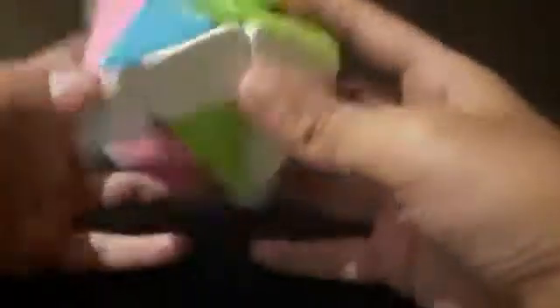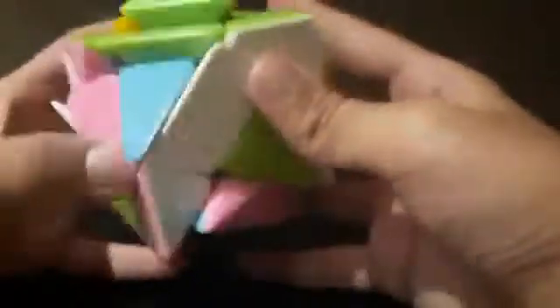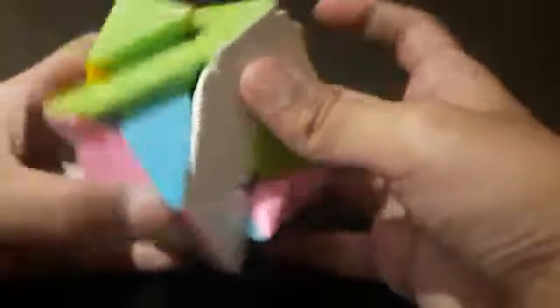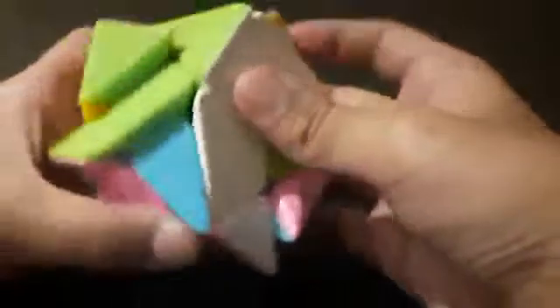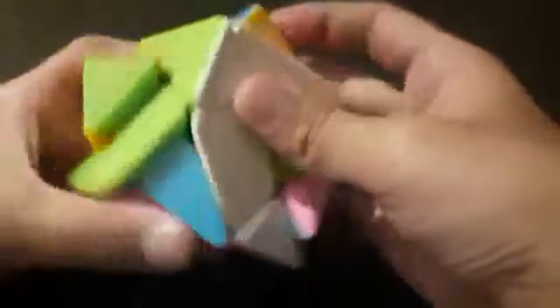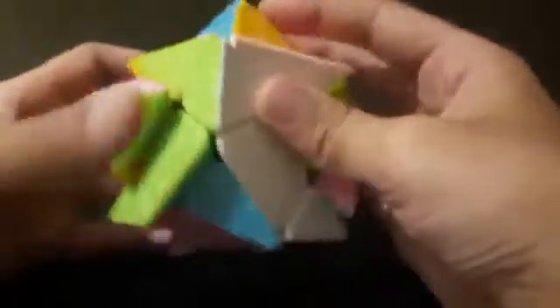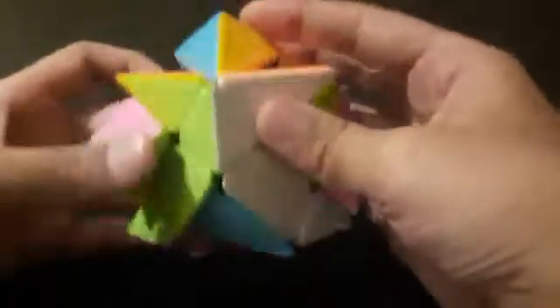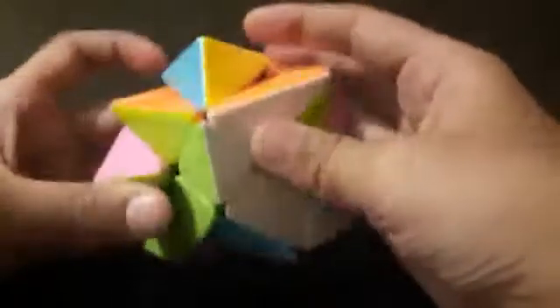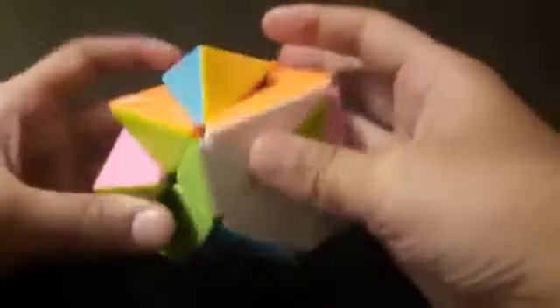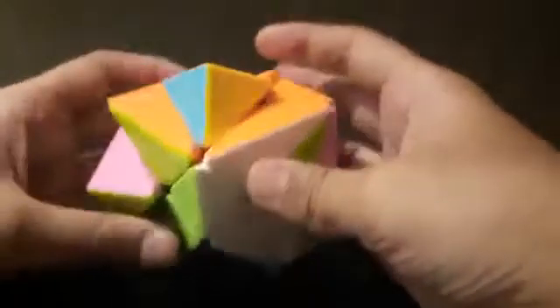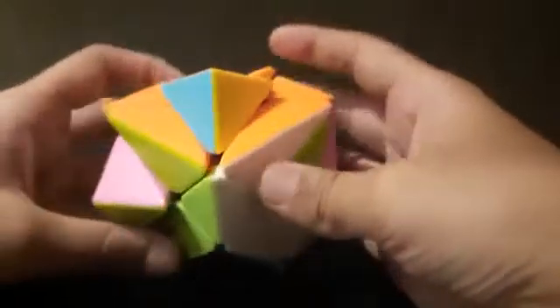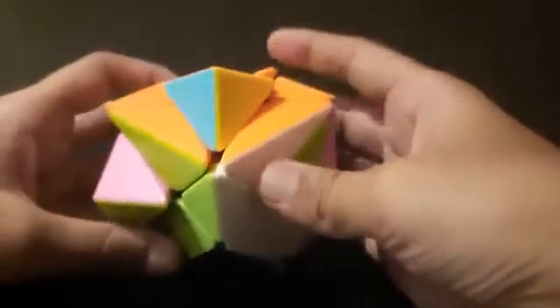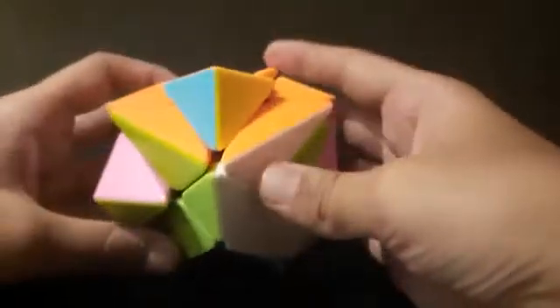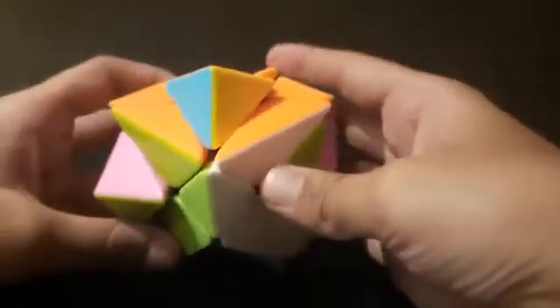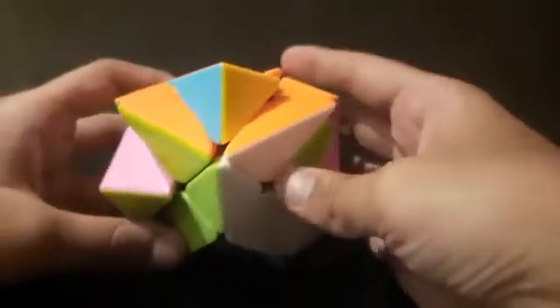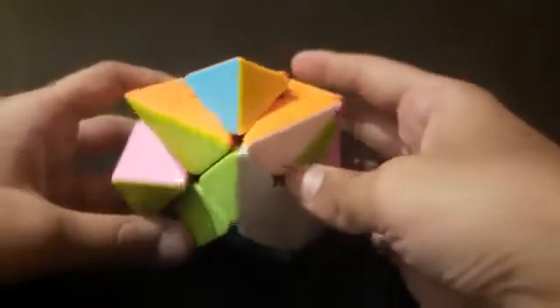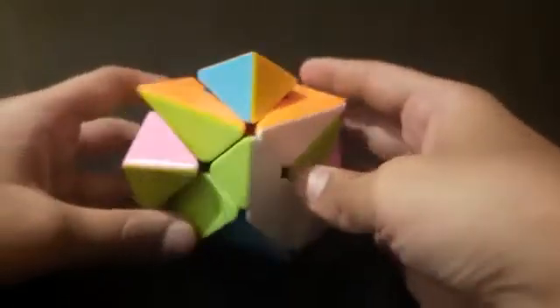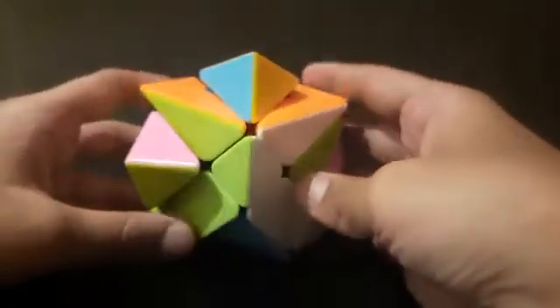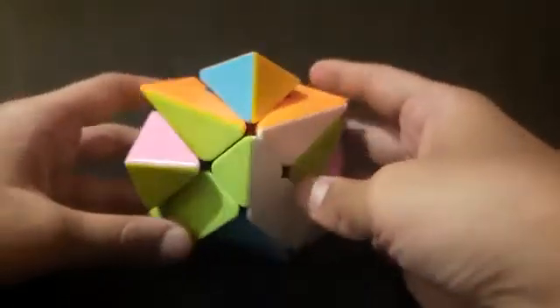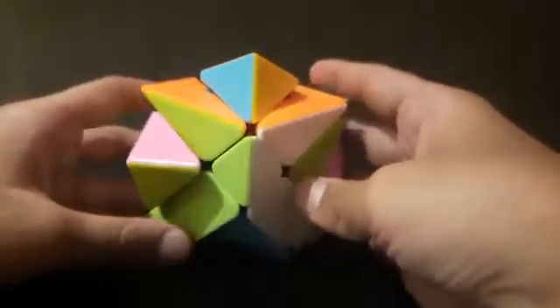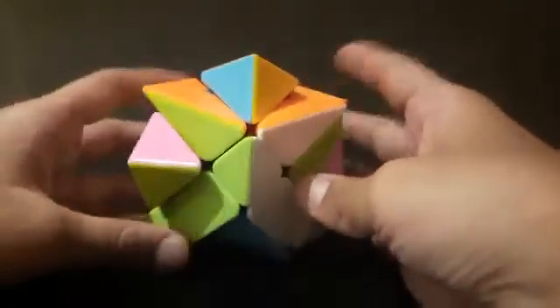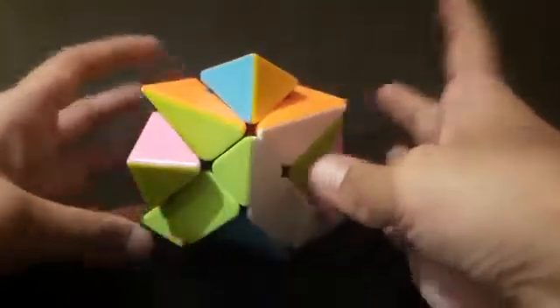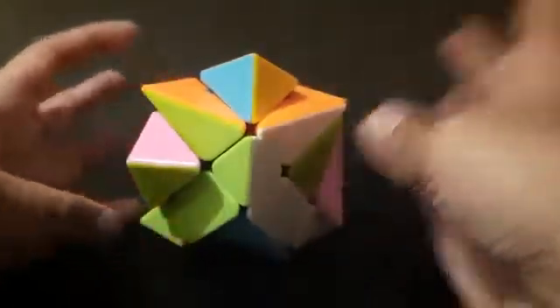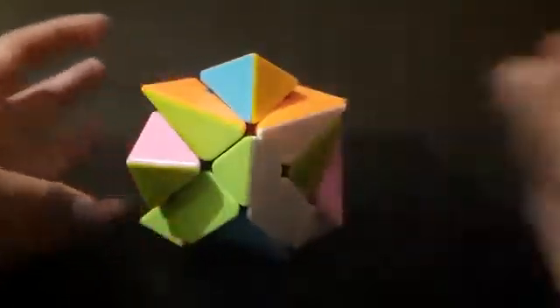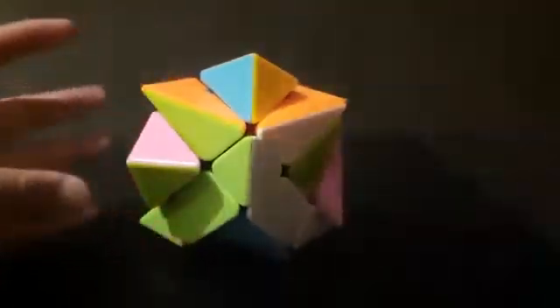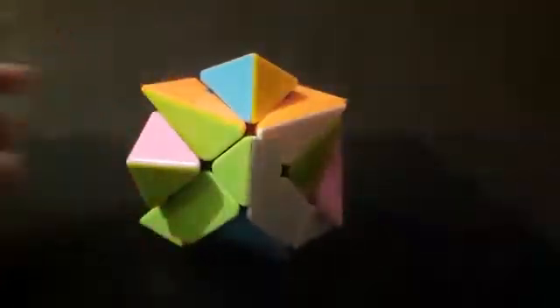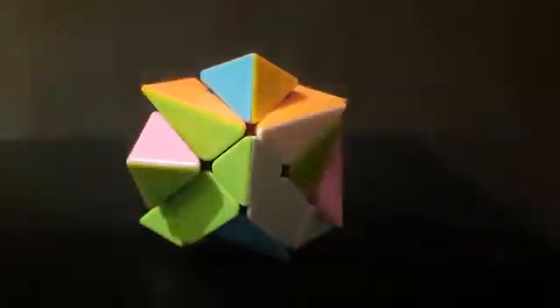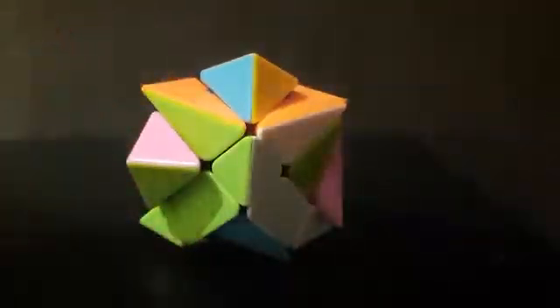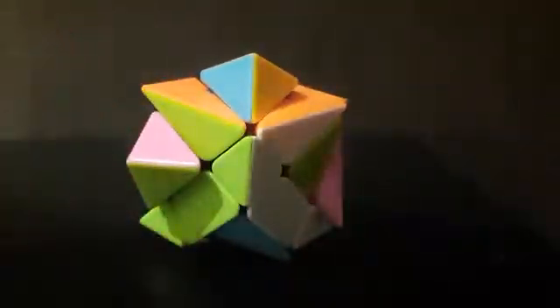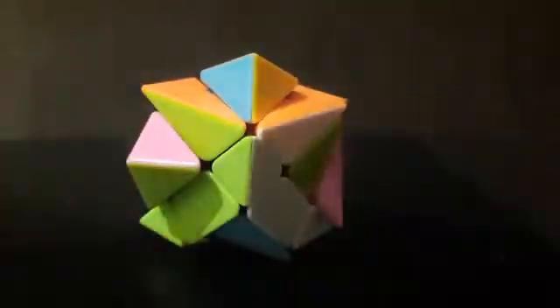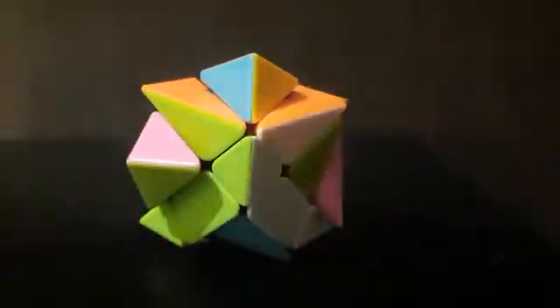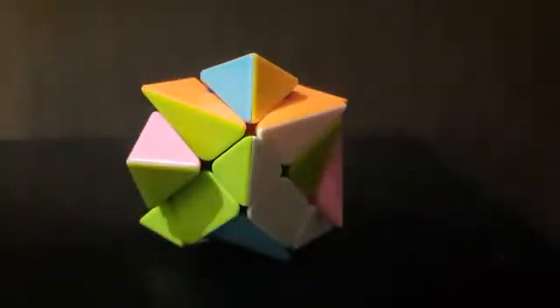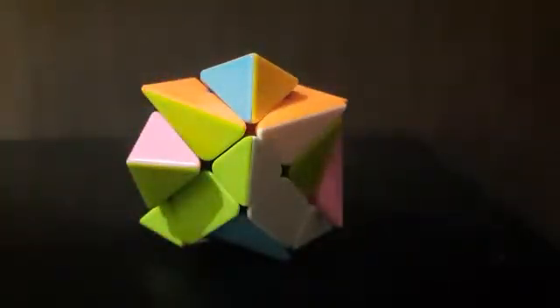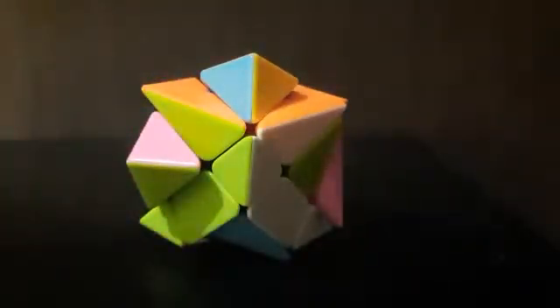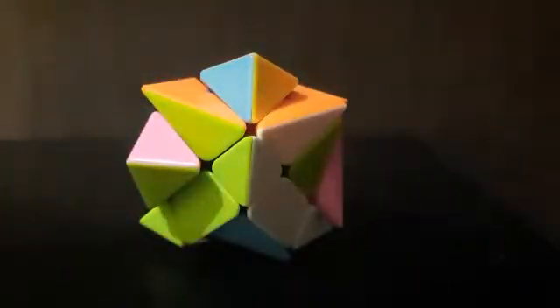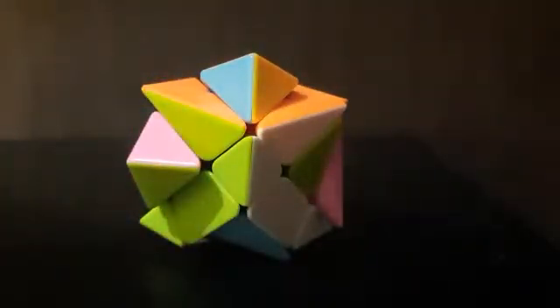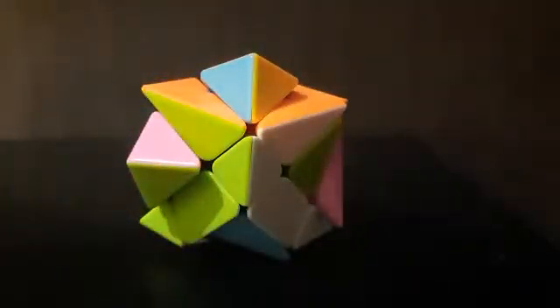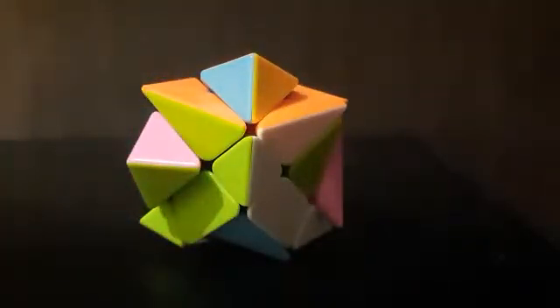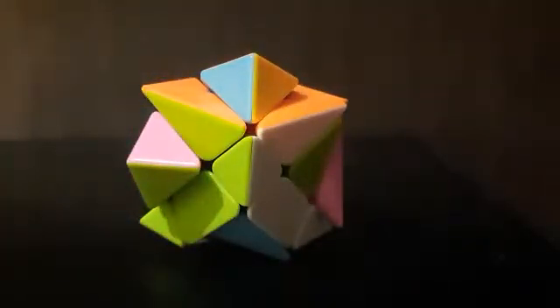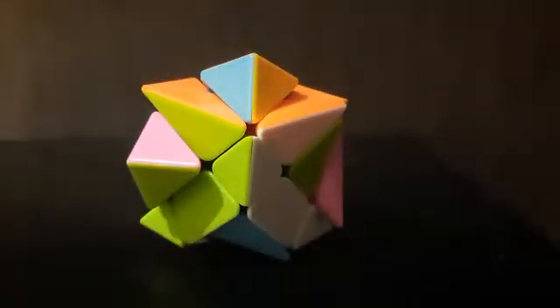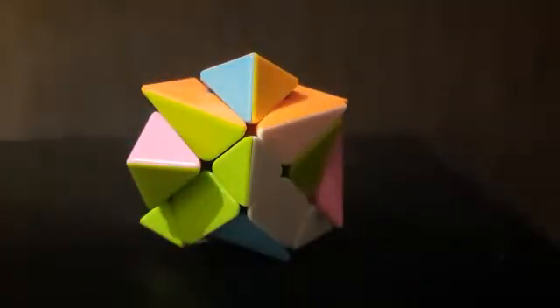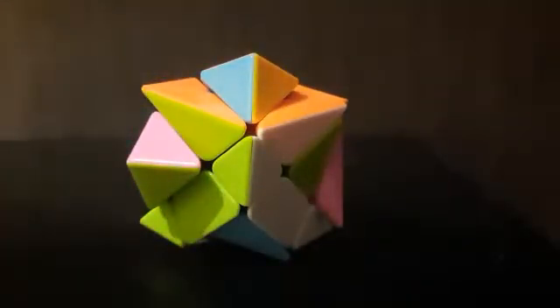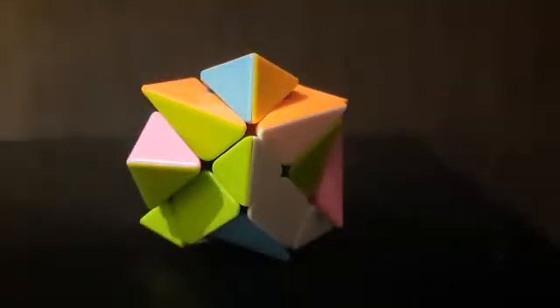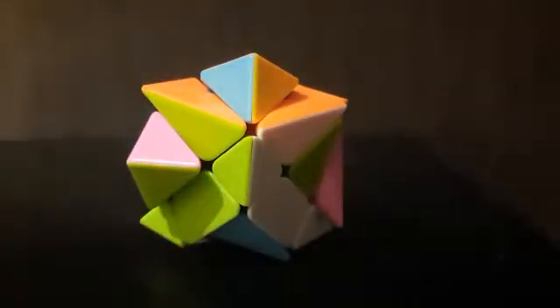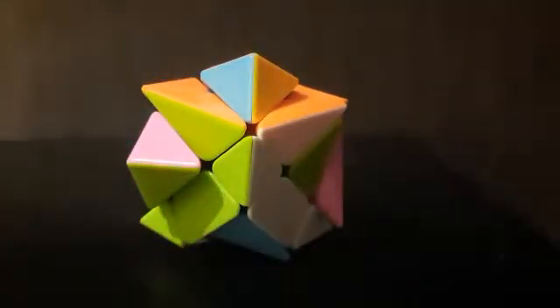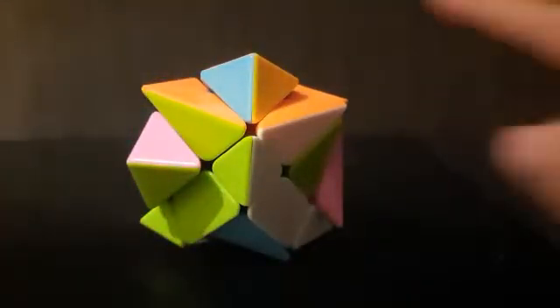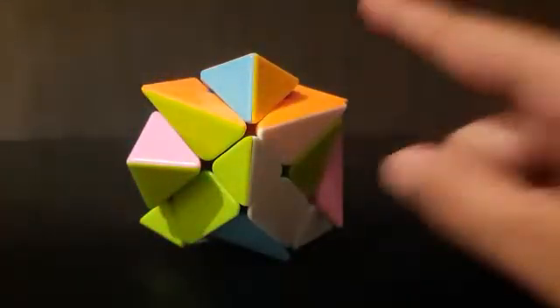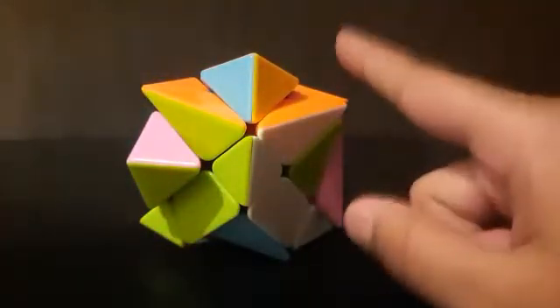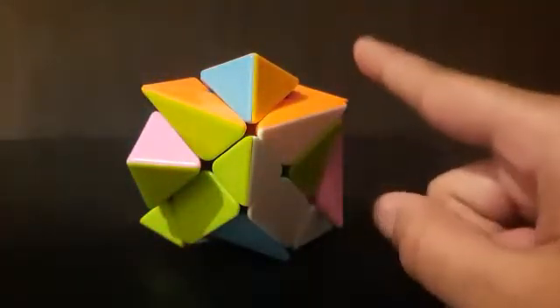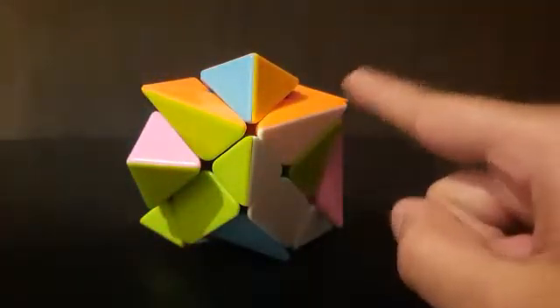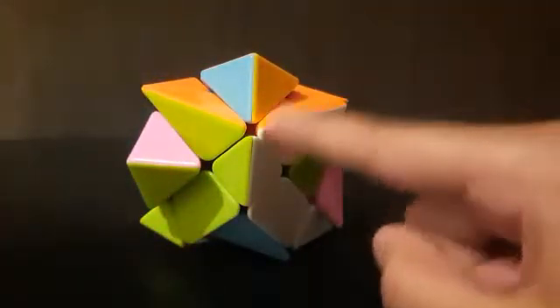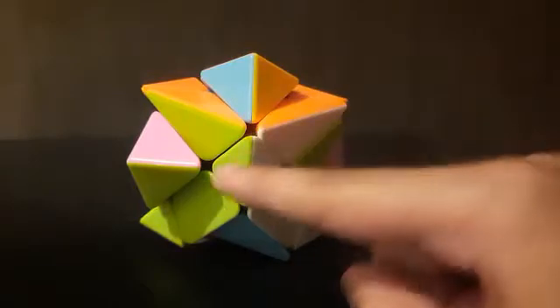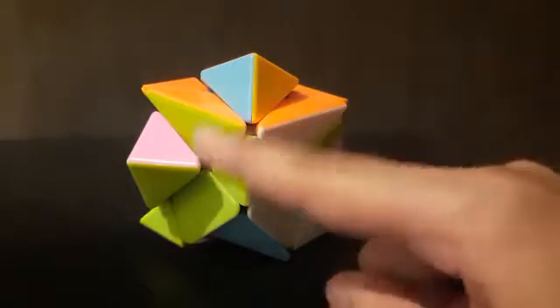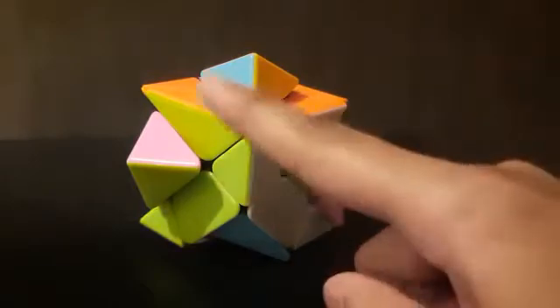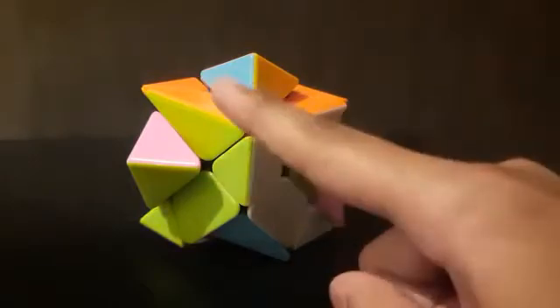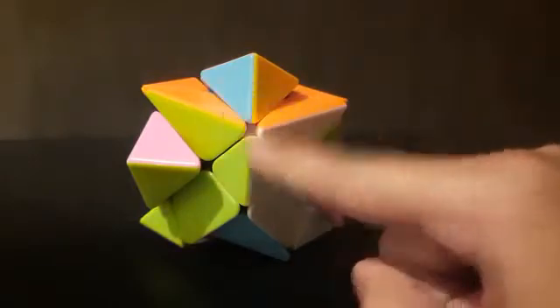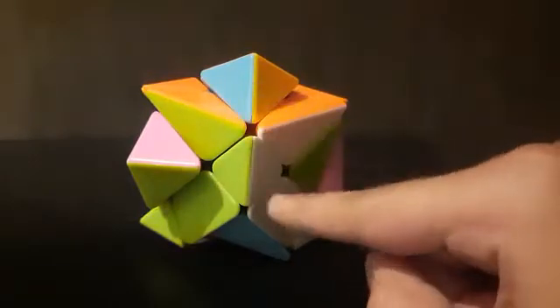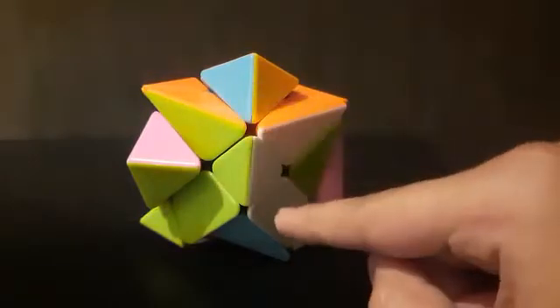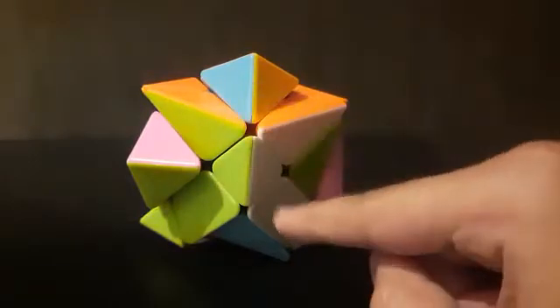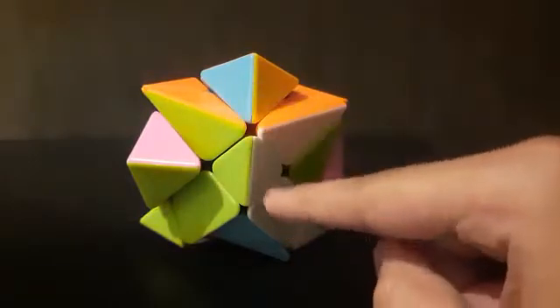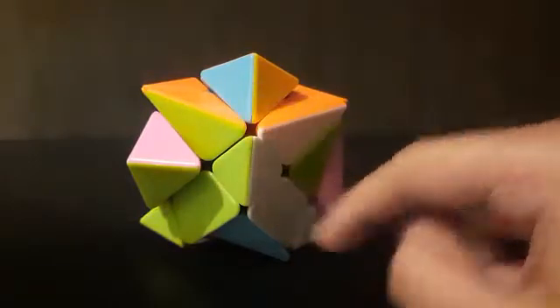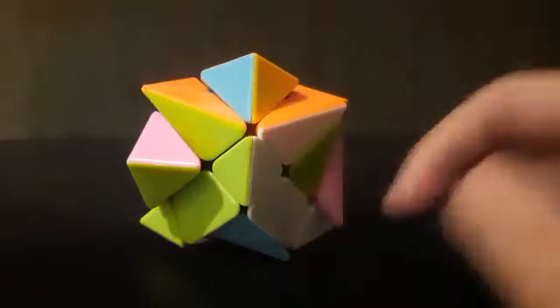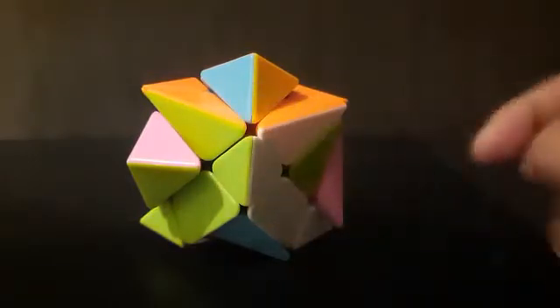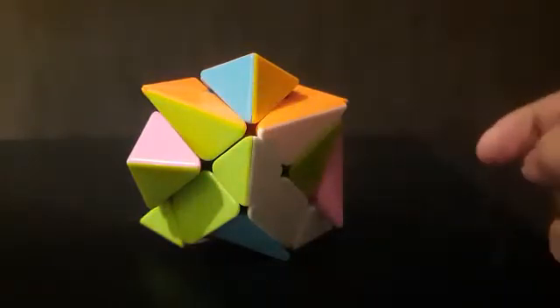Now as you can see, we have solved the first step — we have solved the white cross.